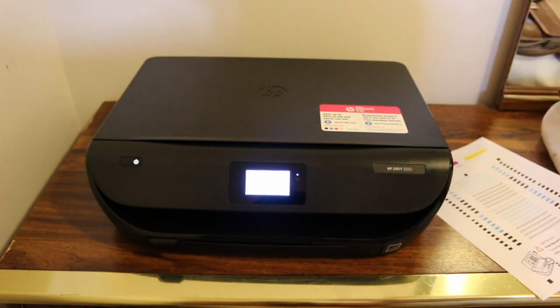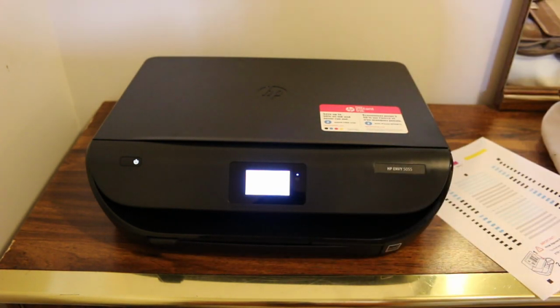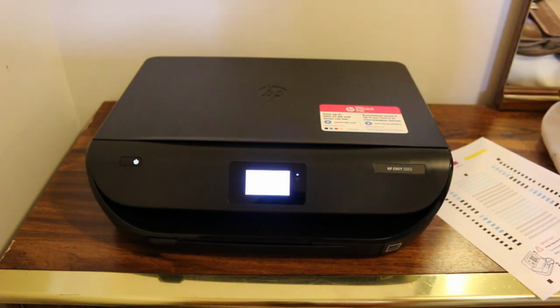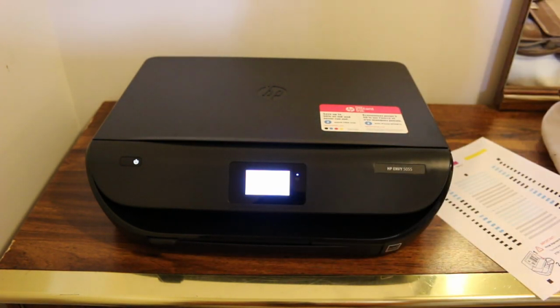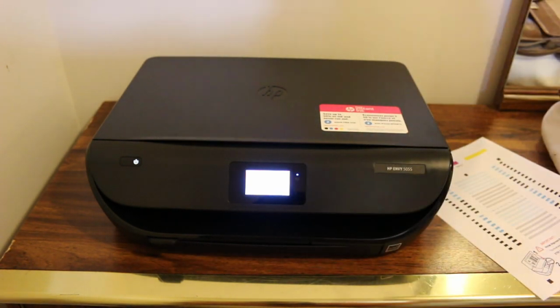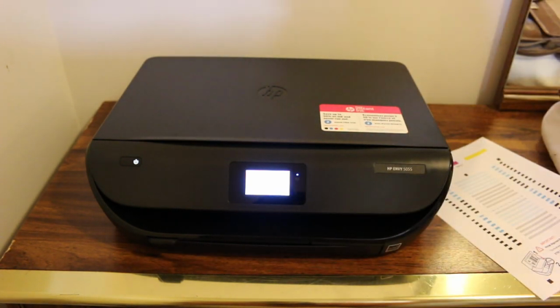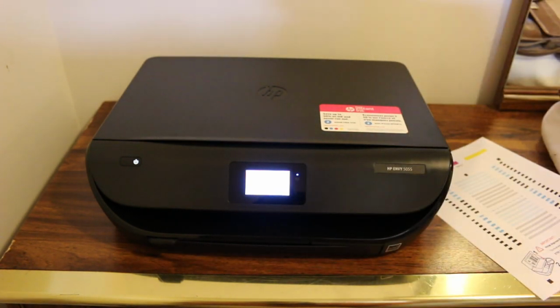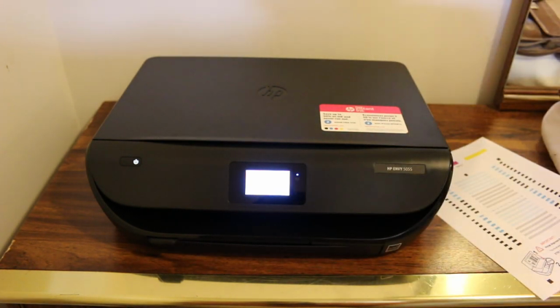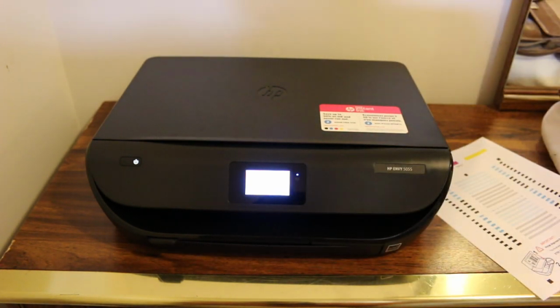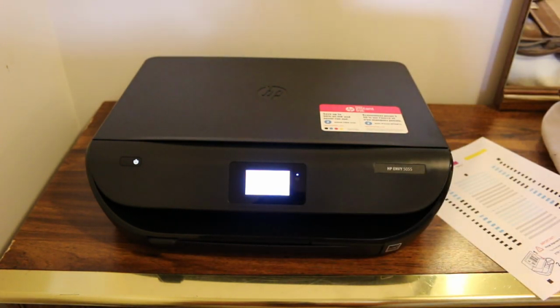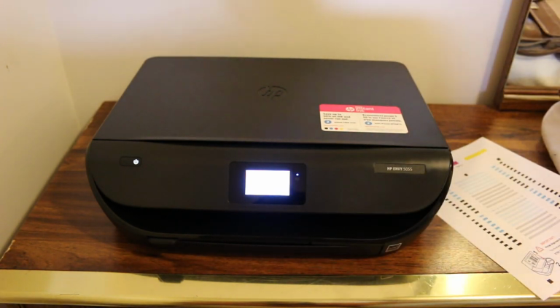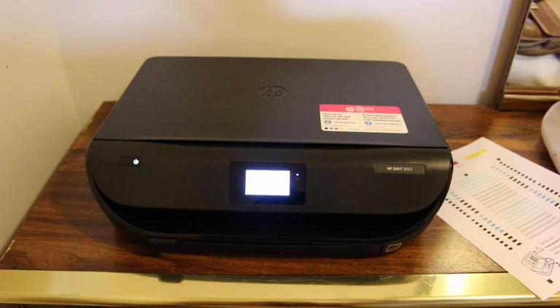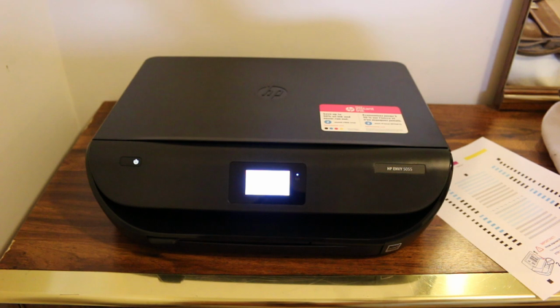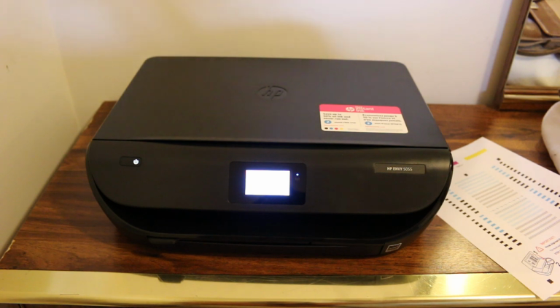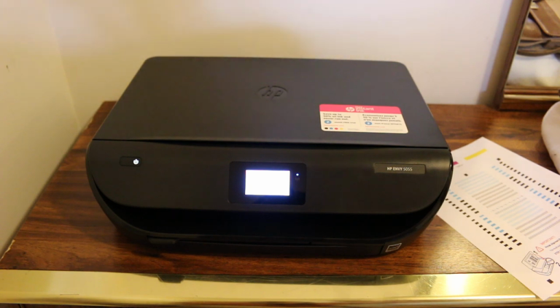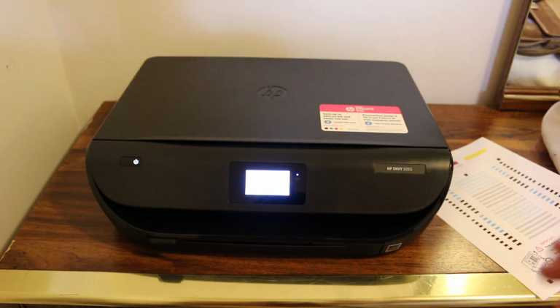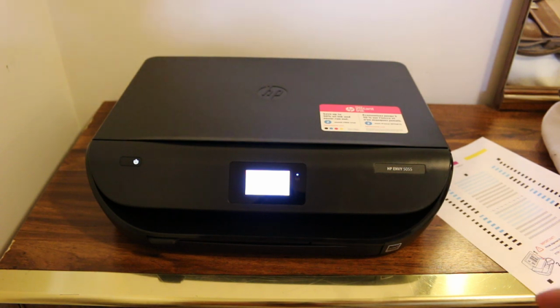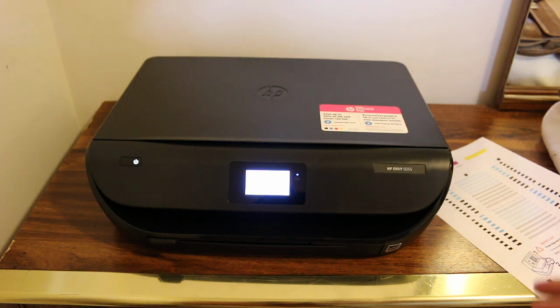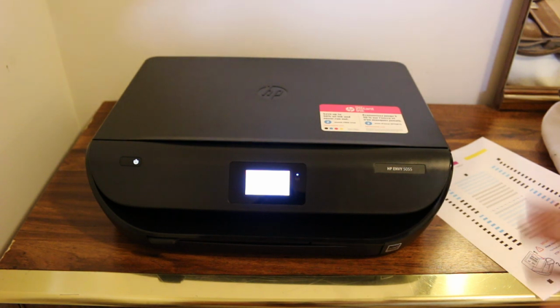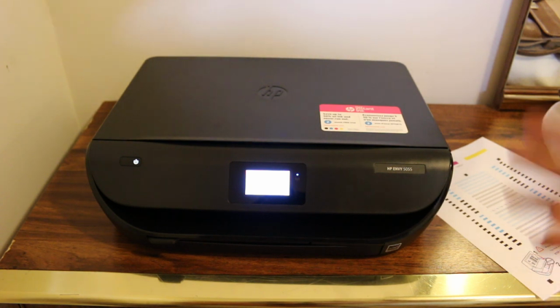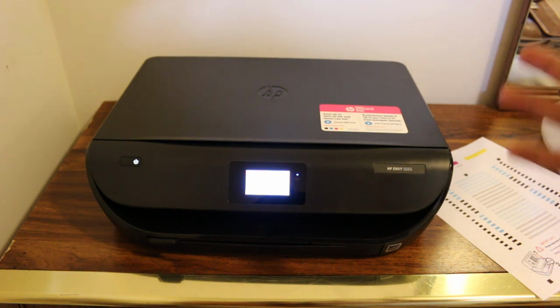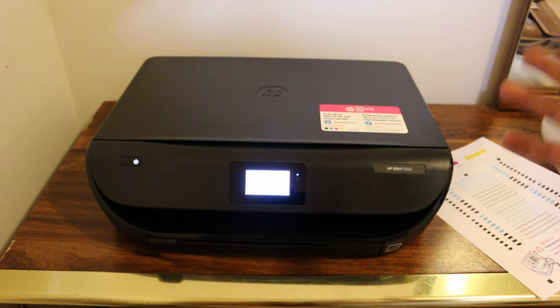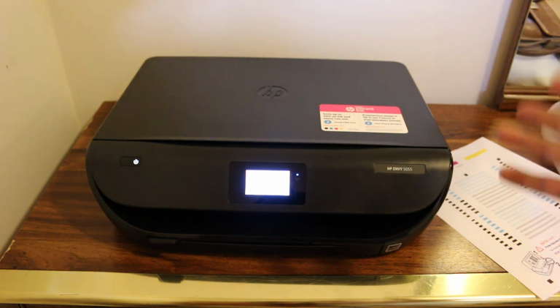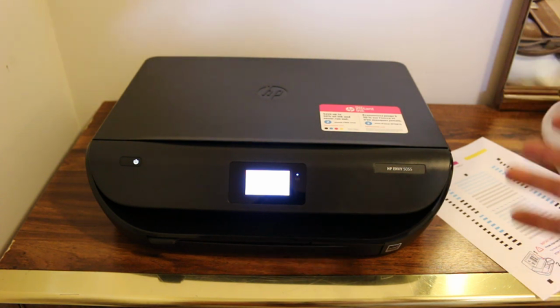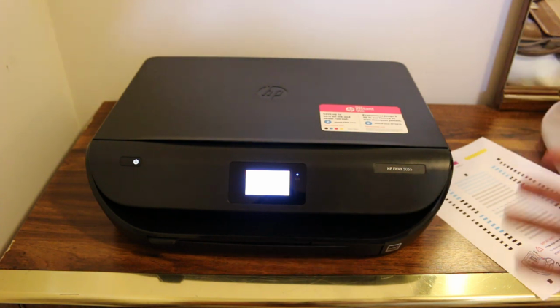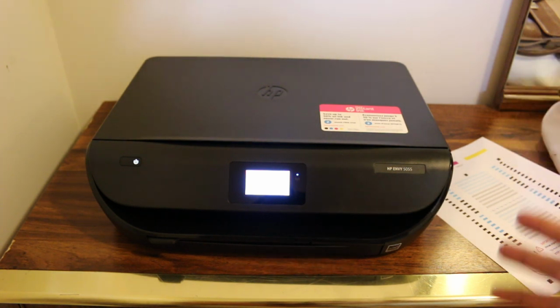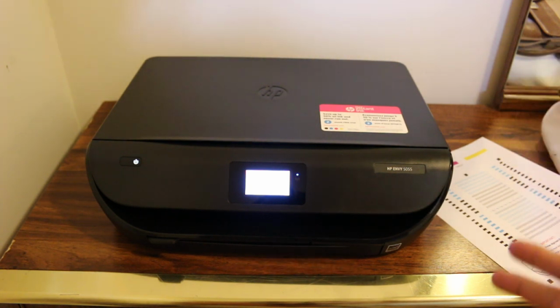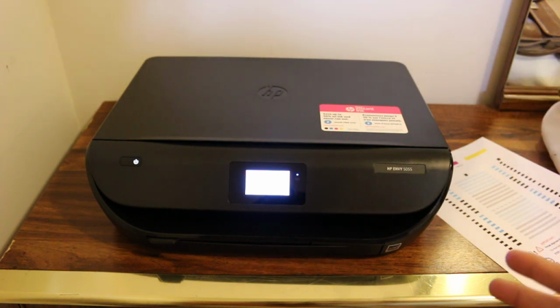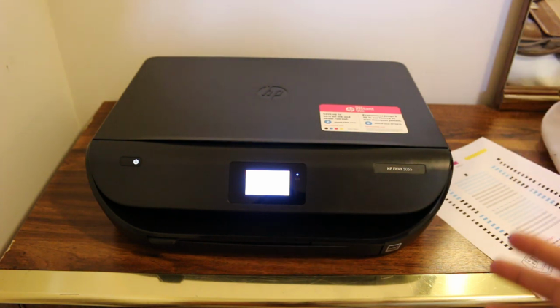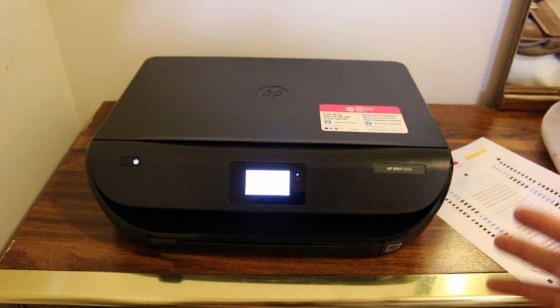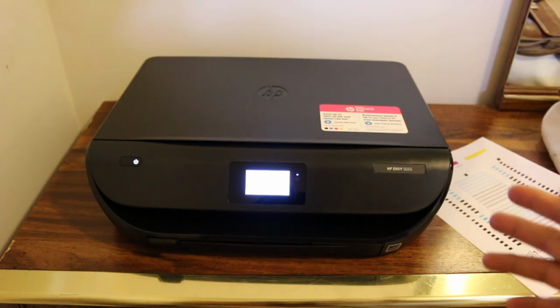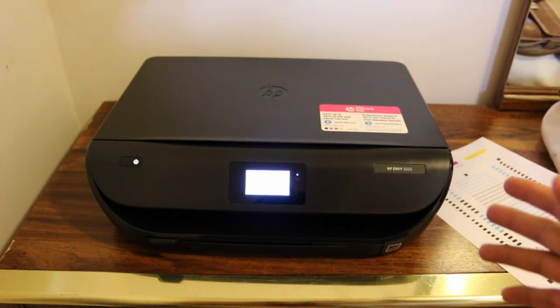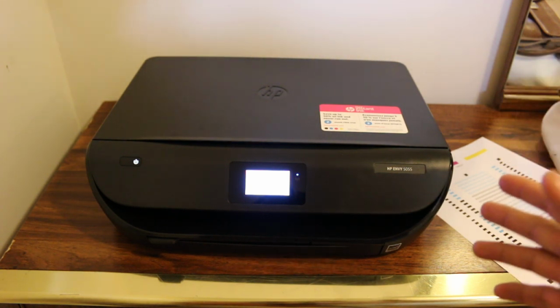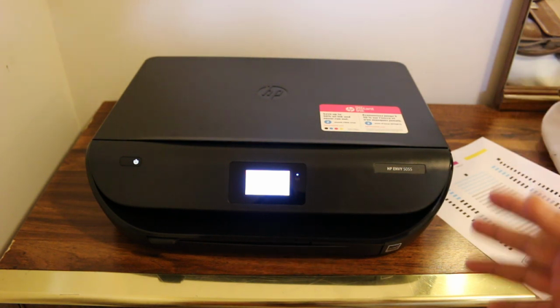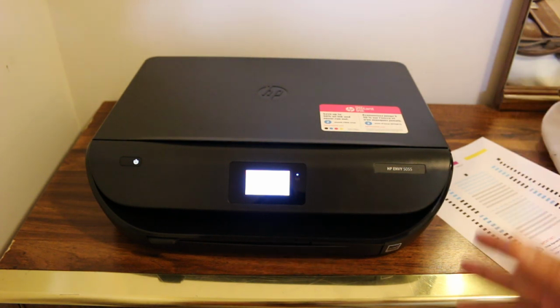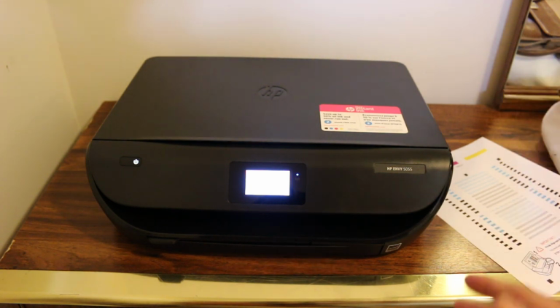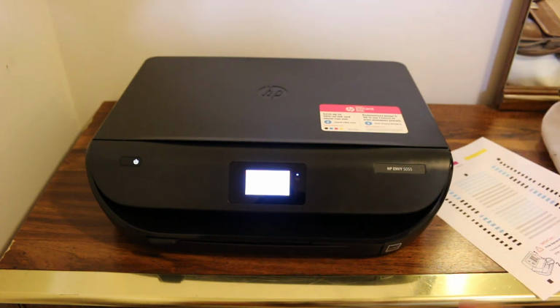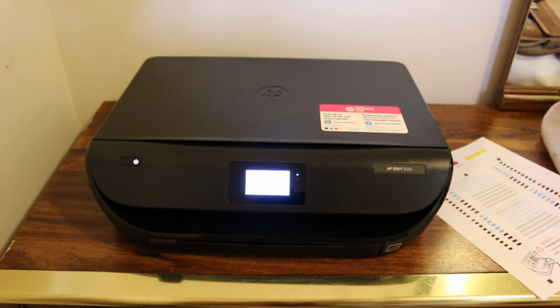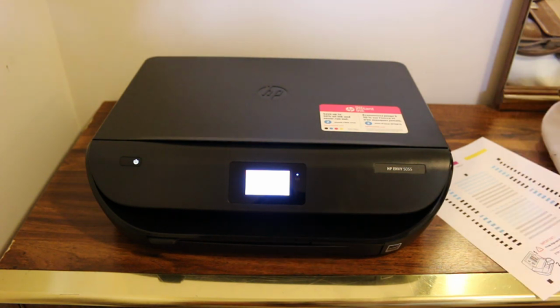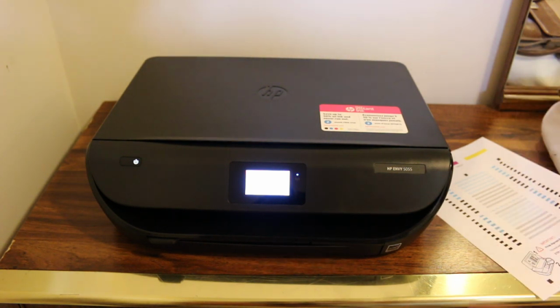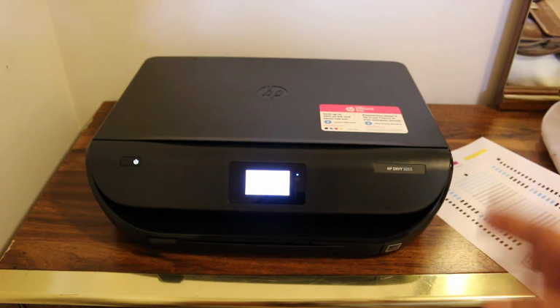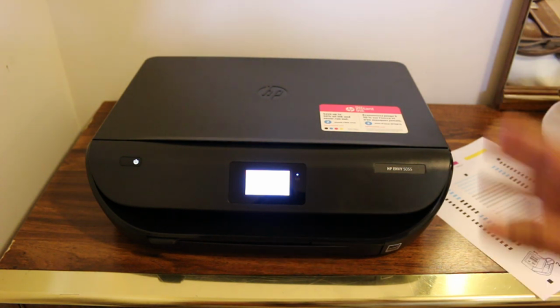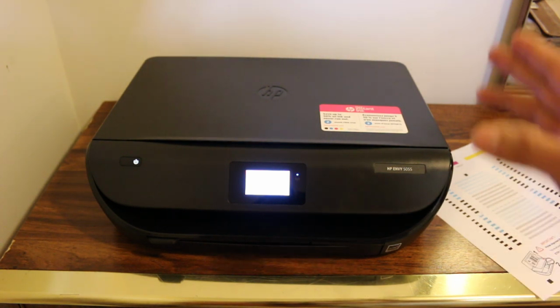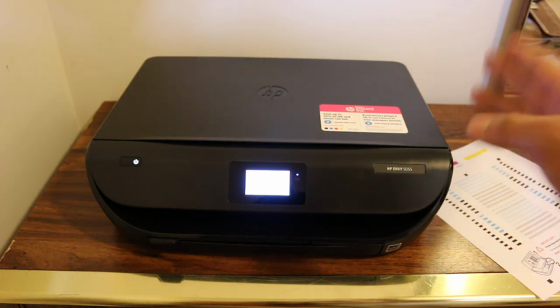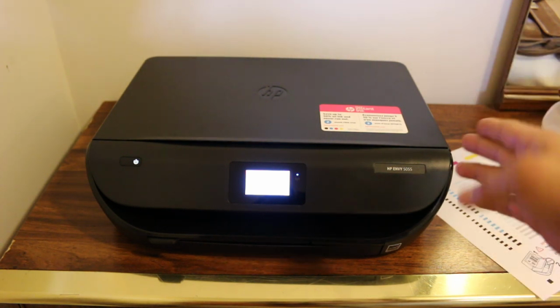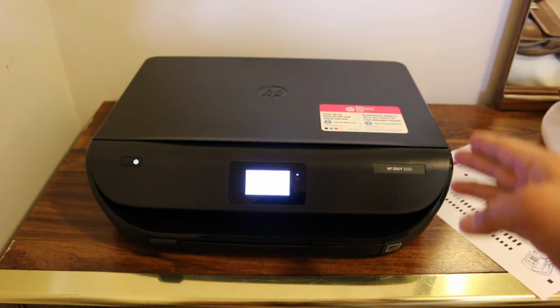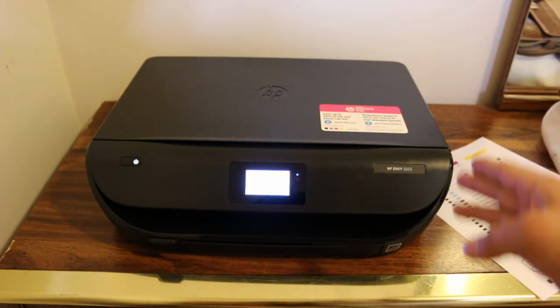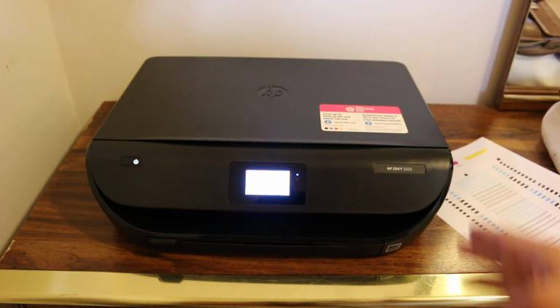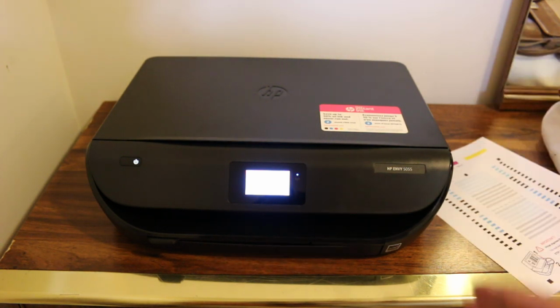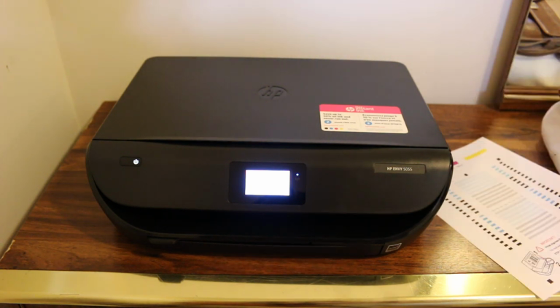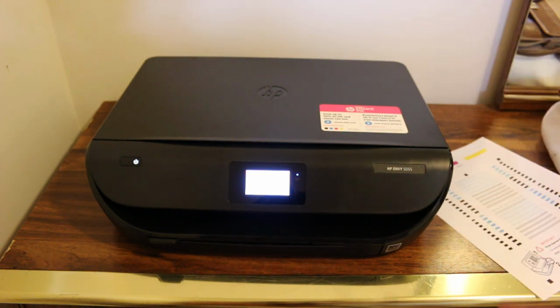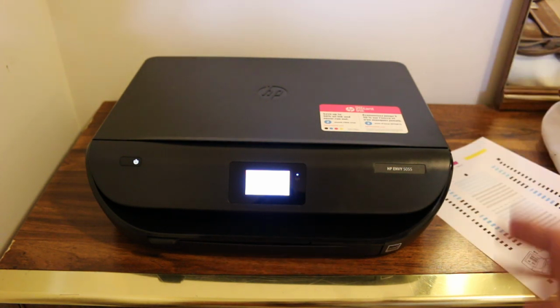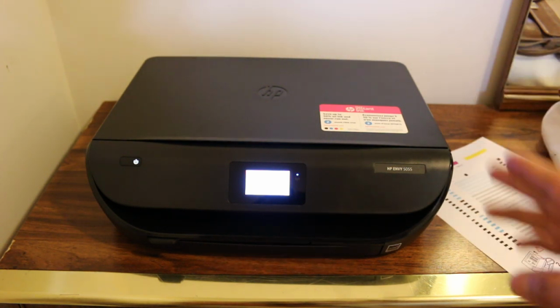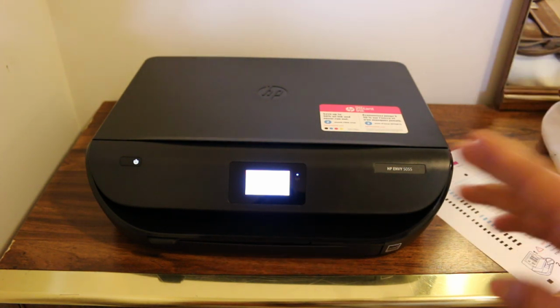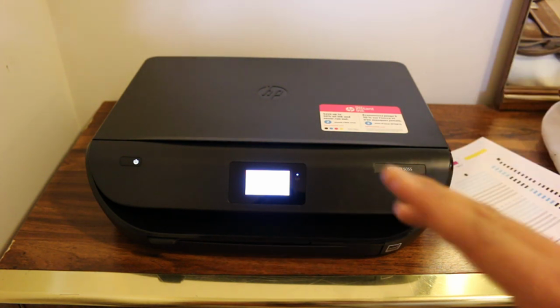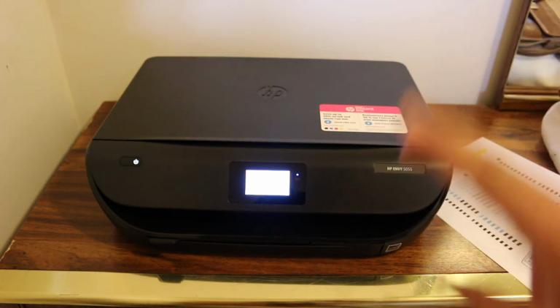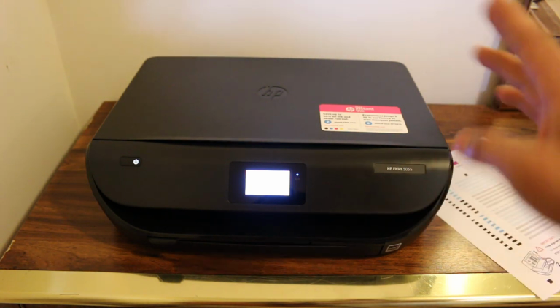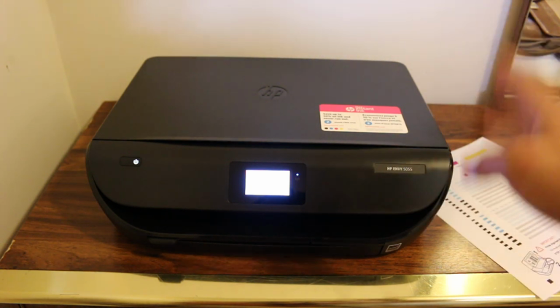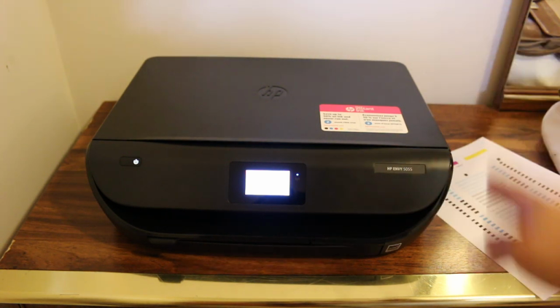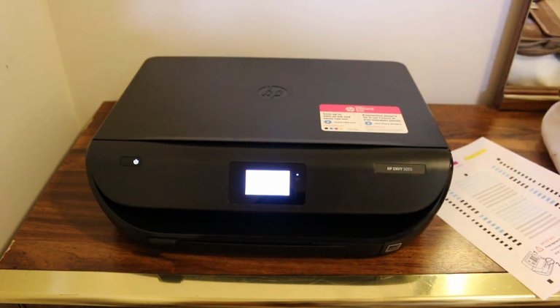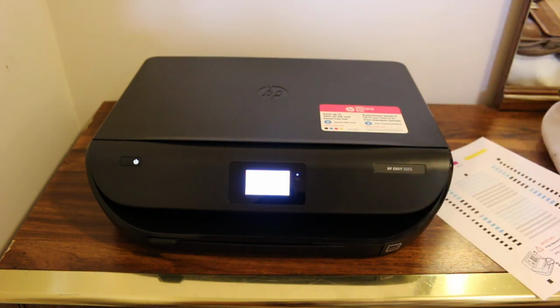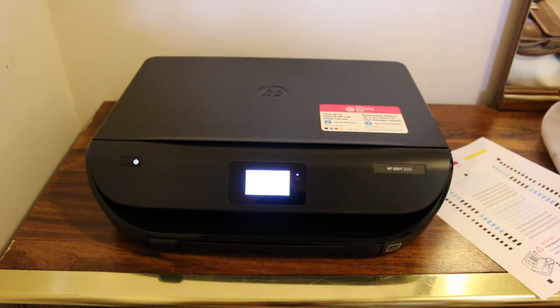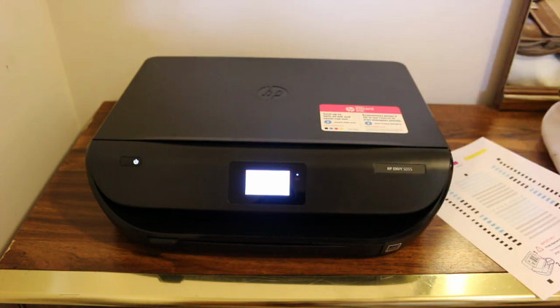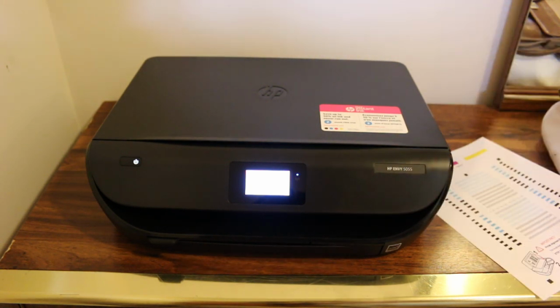Now it's aligning the printer, and once it is done, it's ready to use.